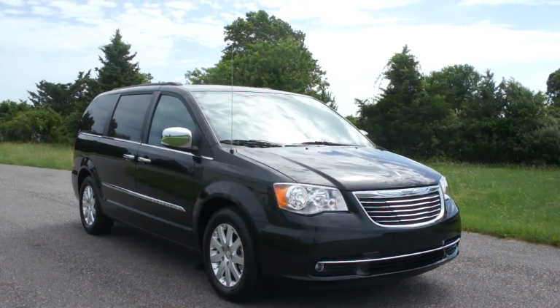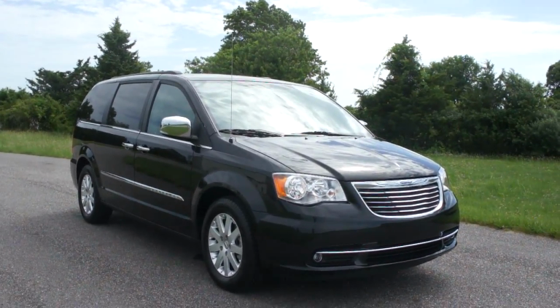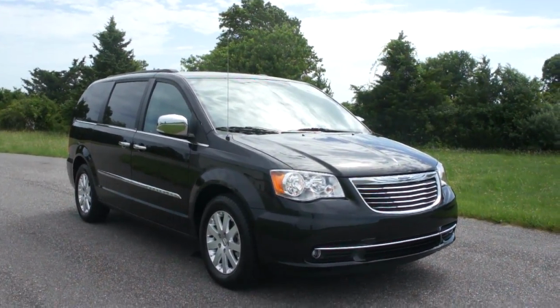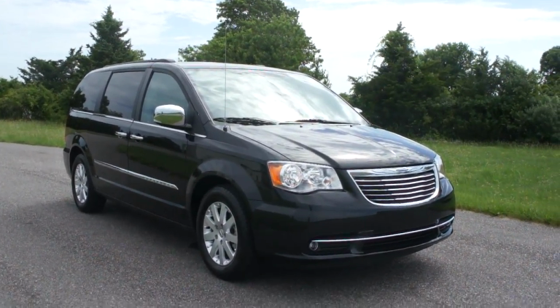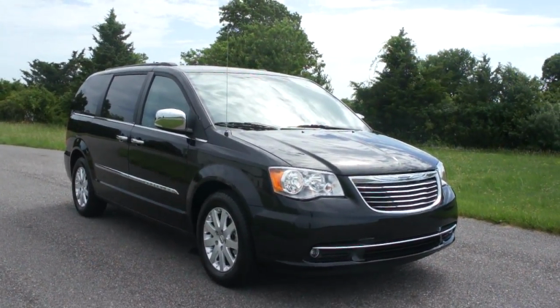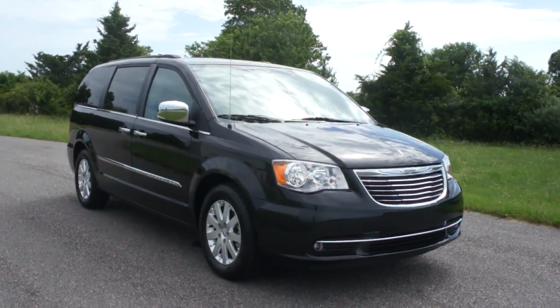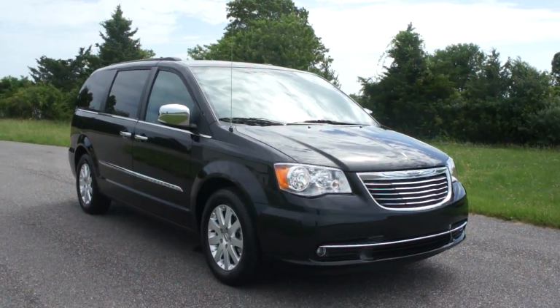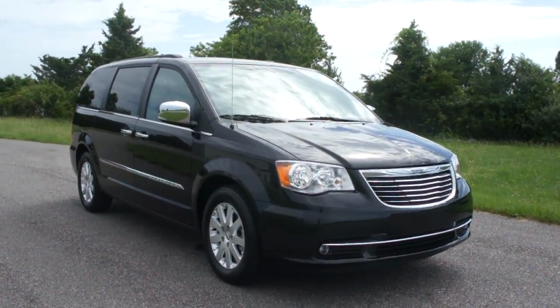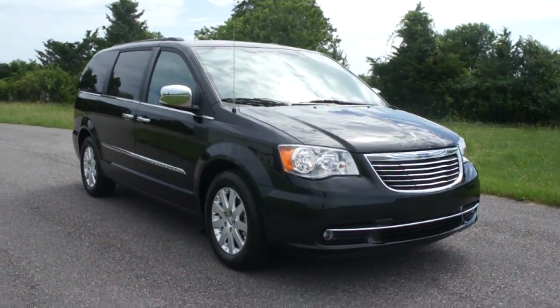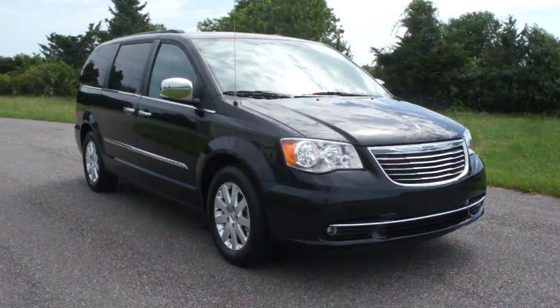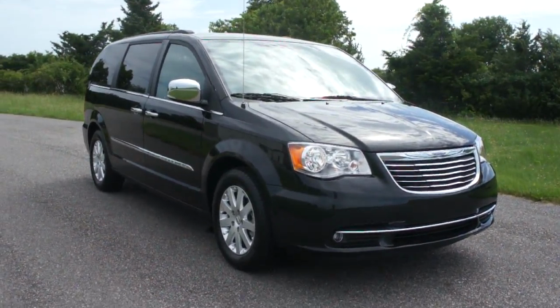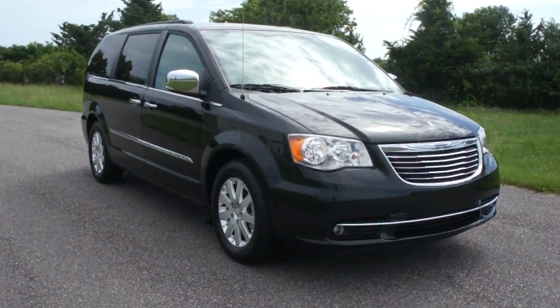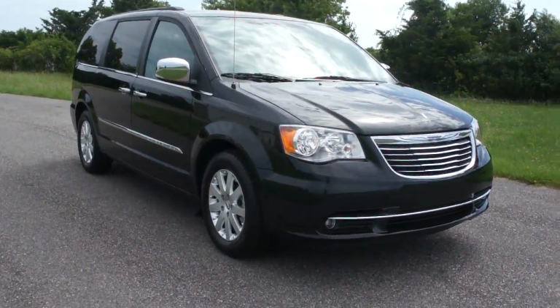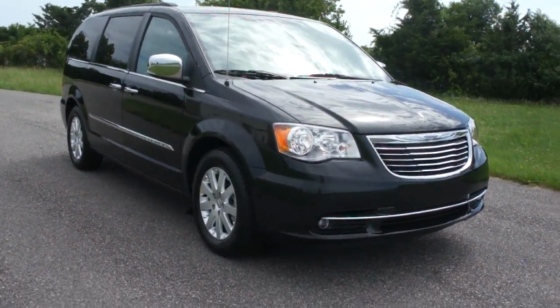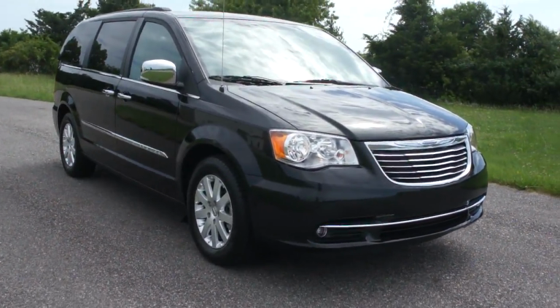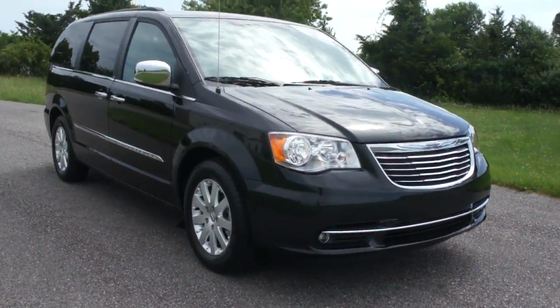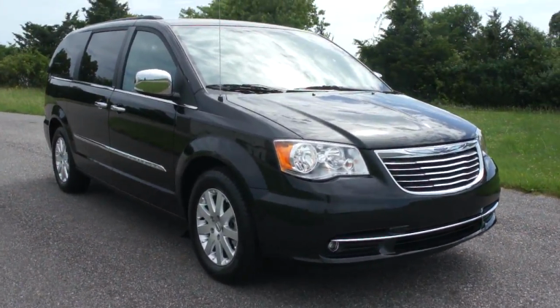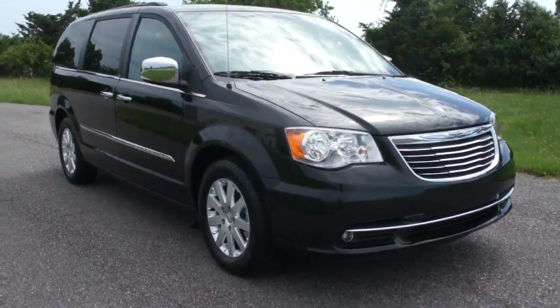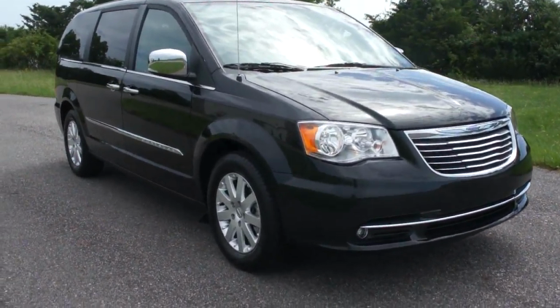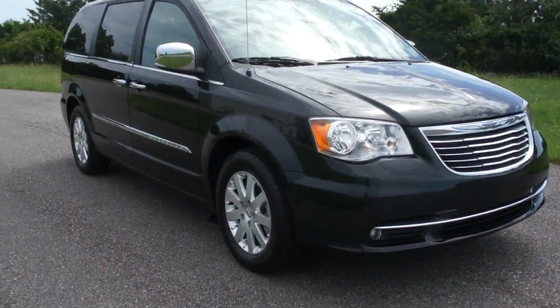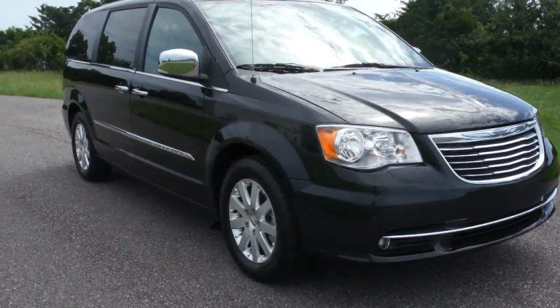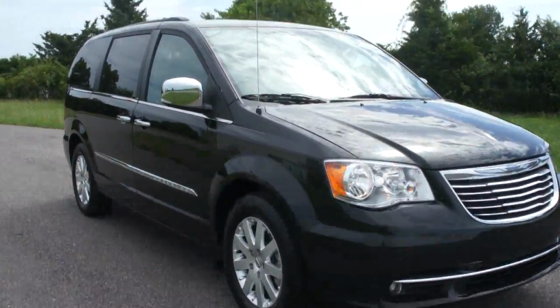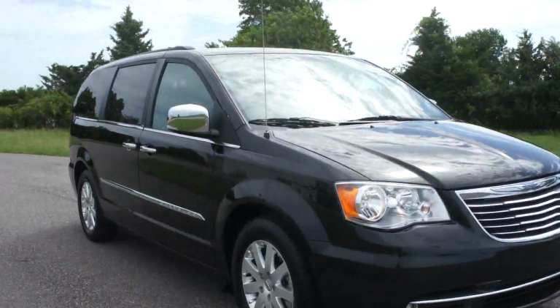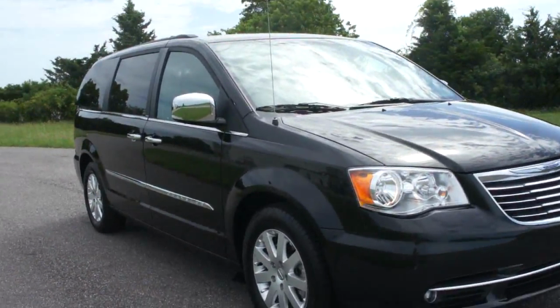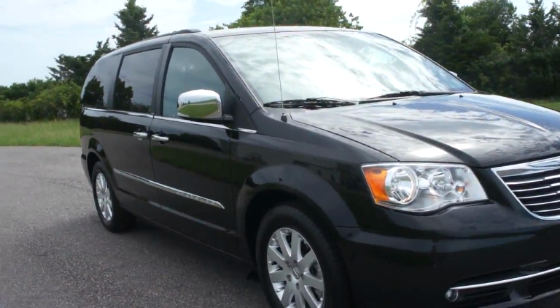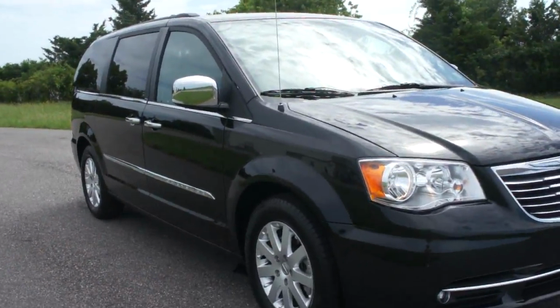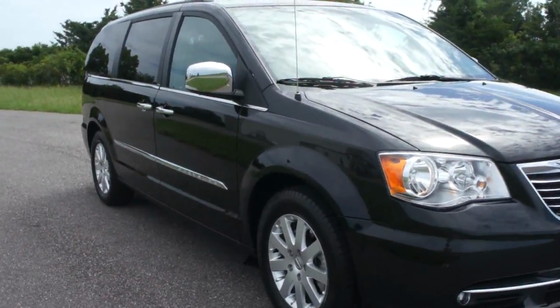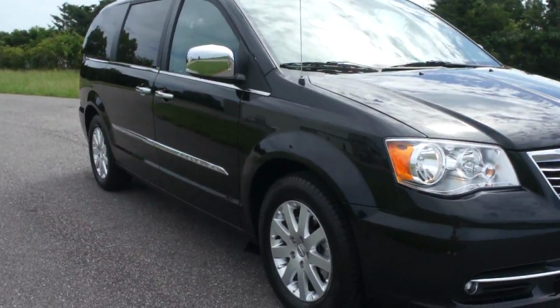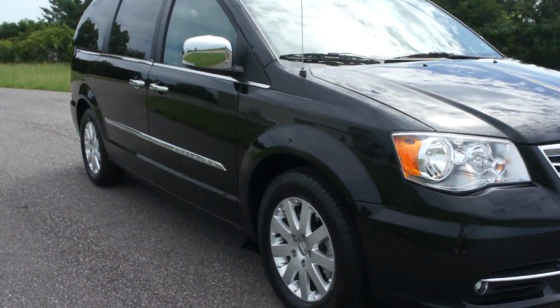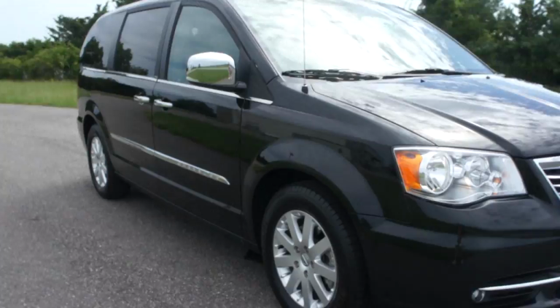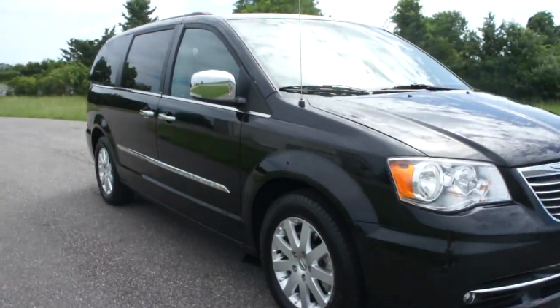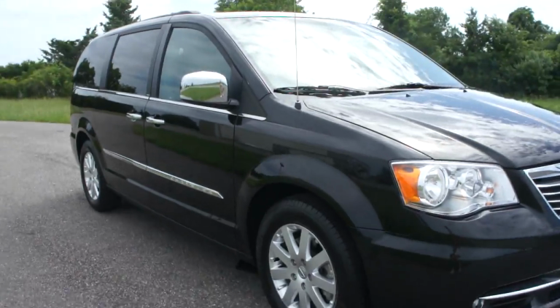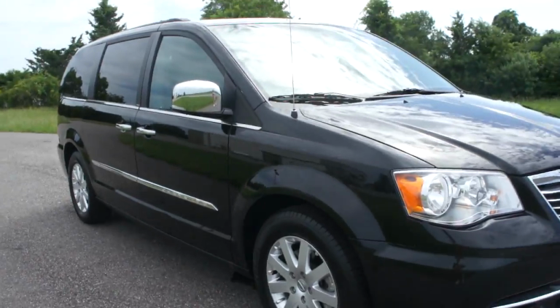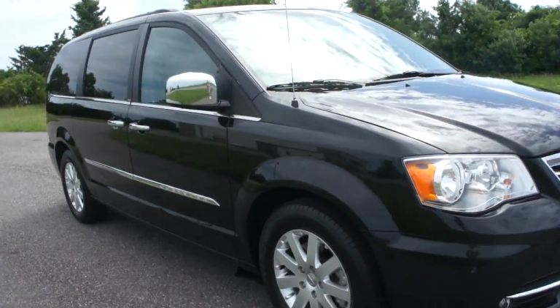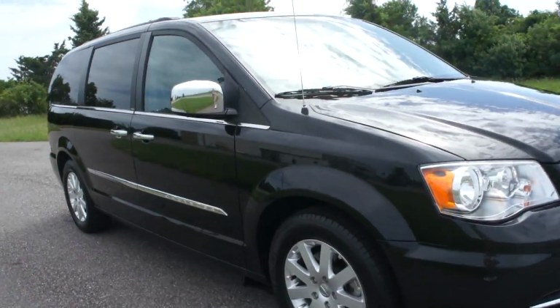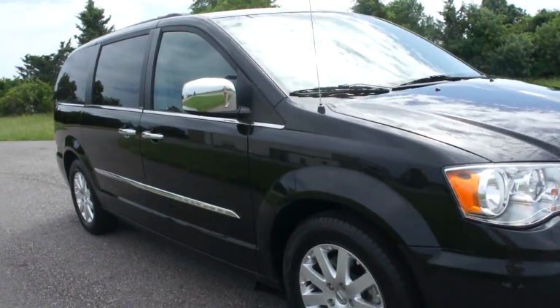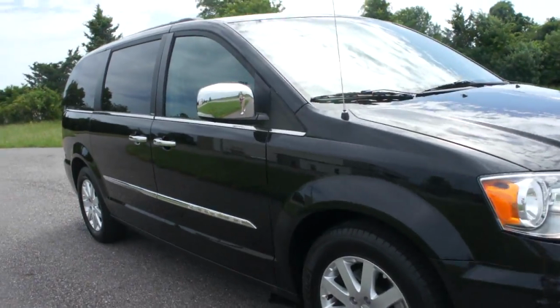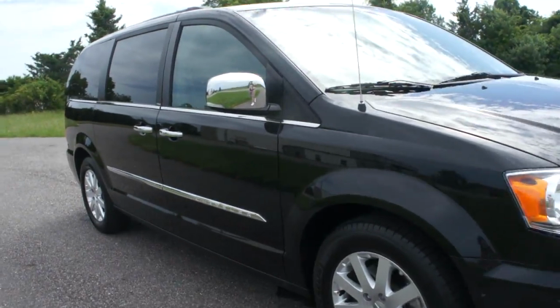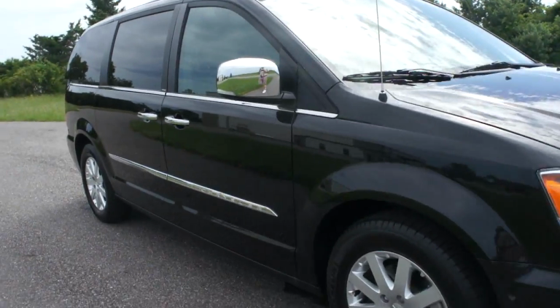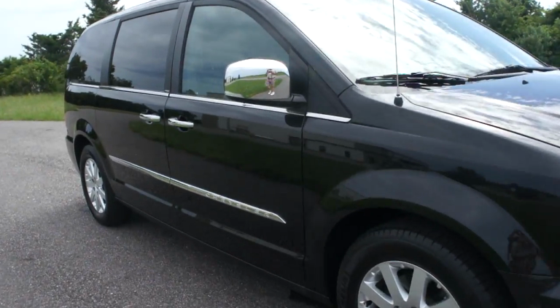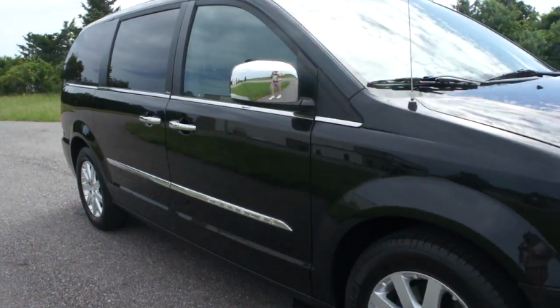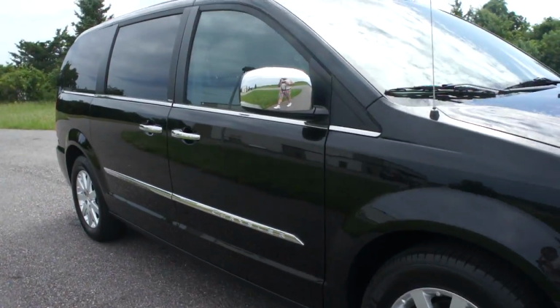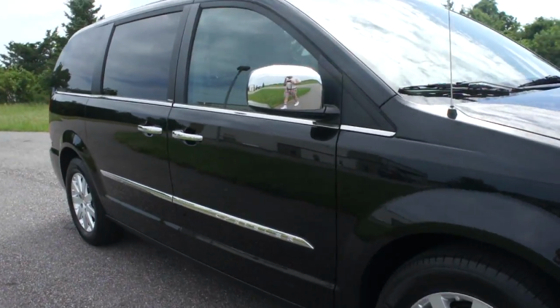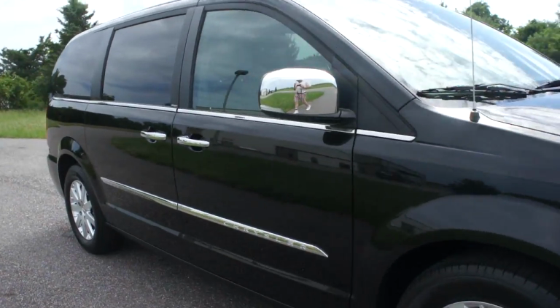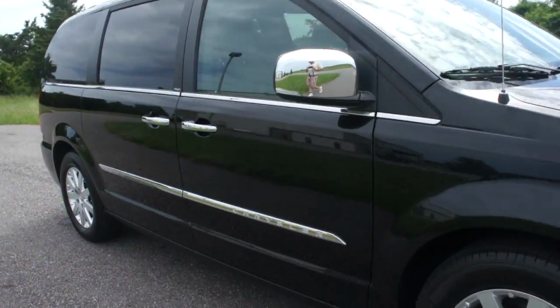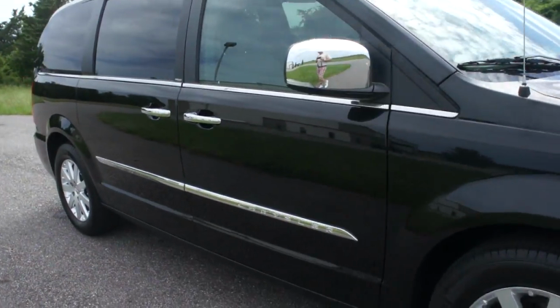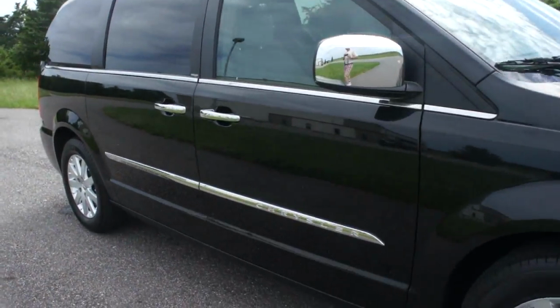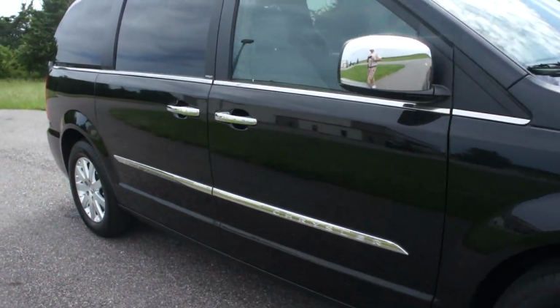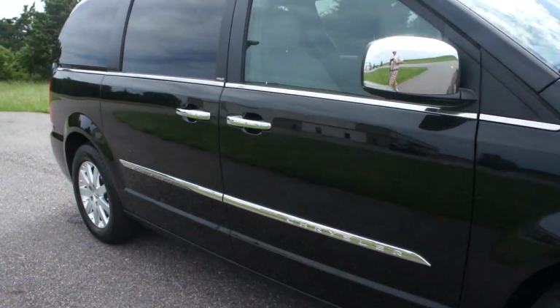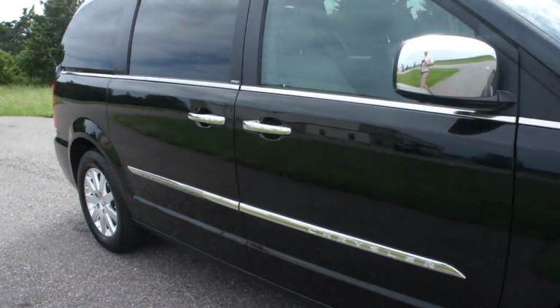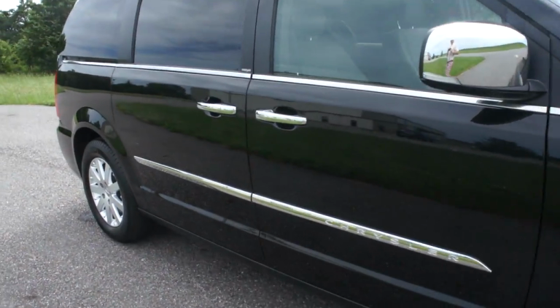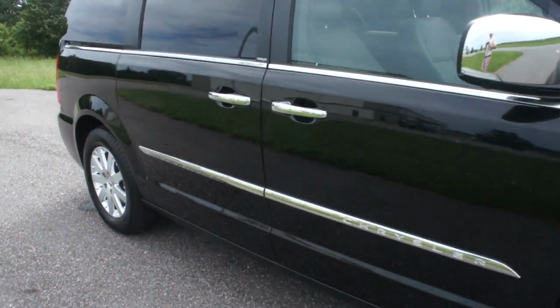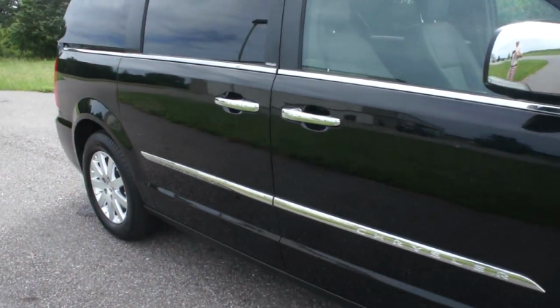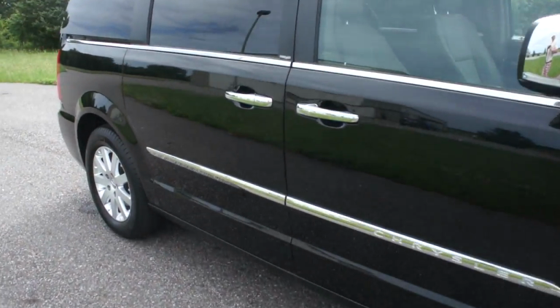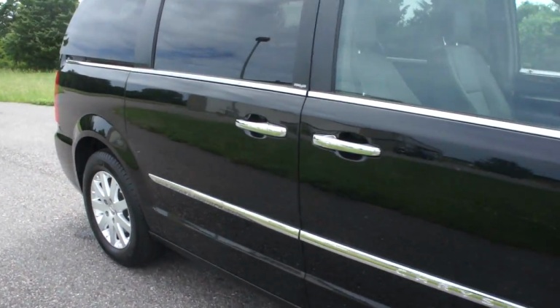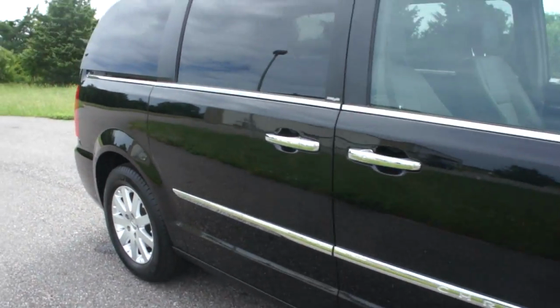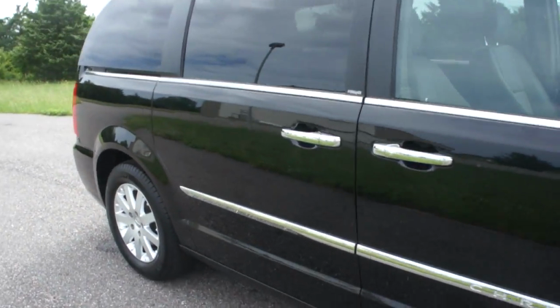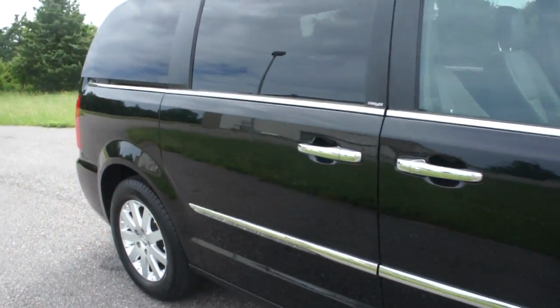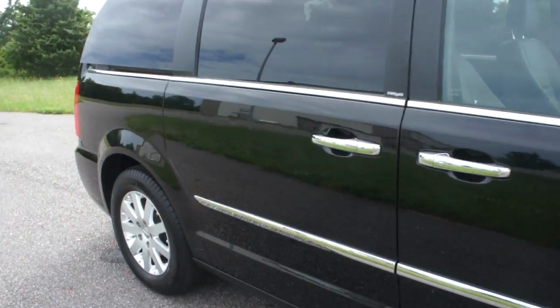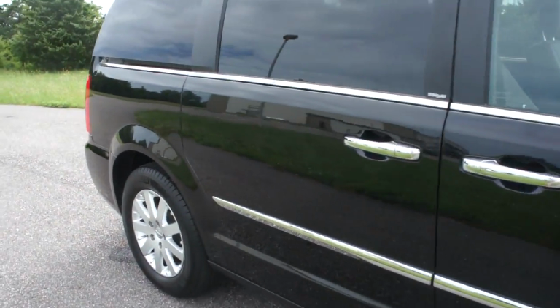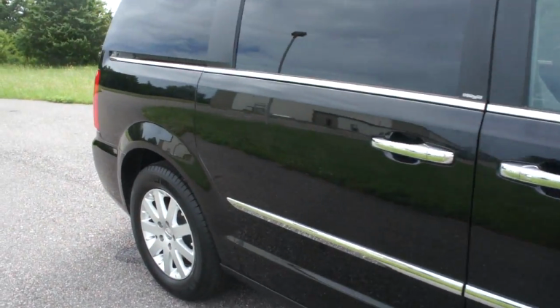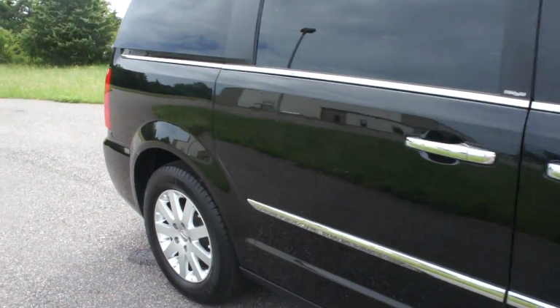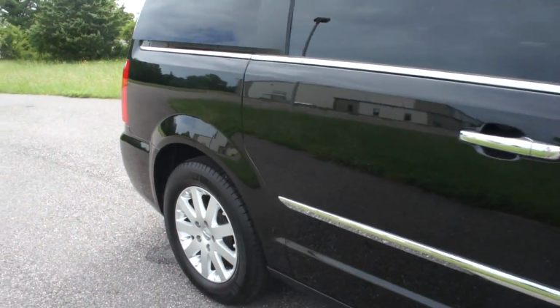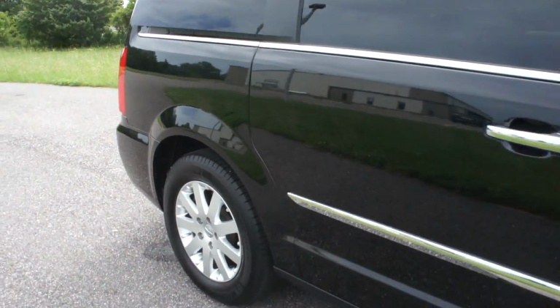It's fully loaded with 6,800 miles on it. Black with a shale or light brown interior.